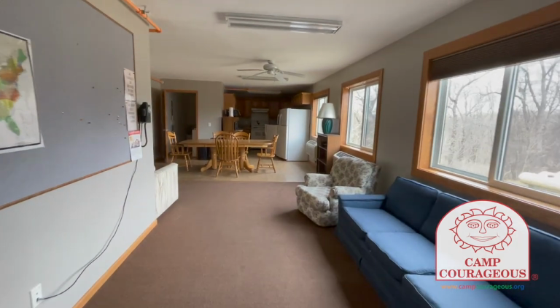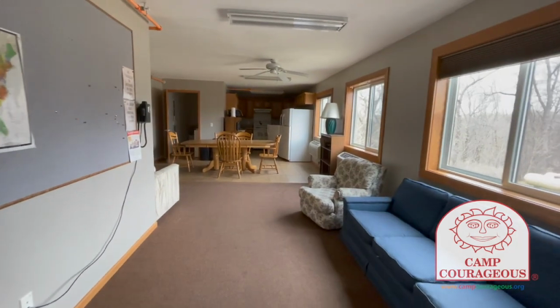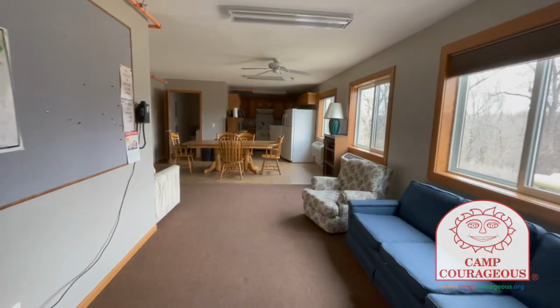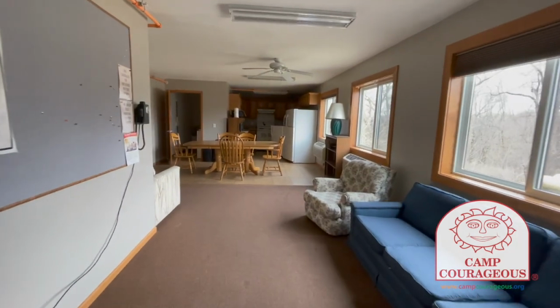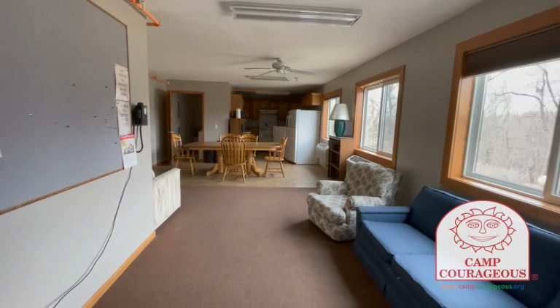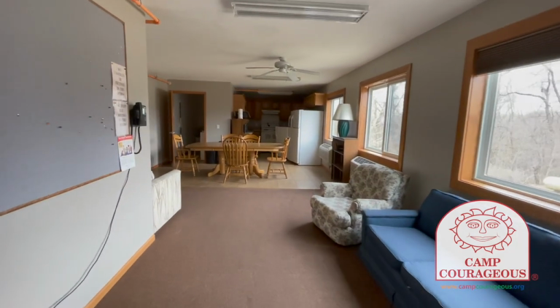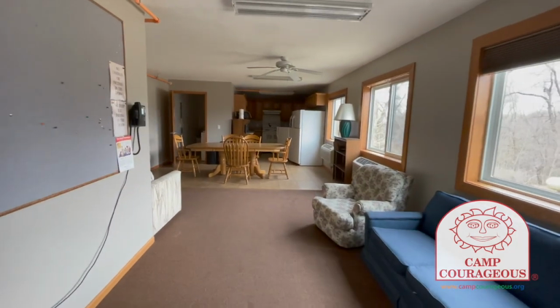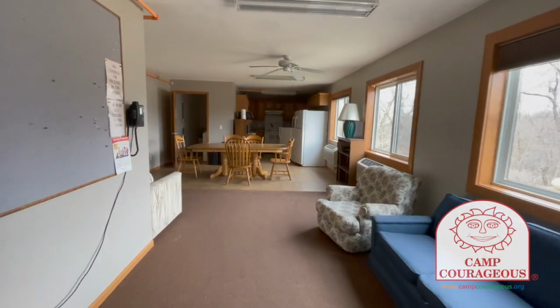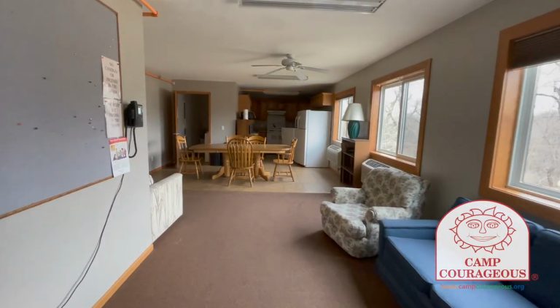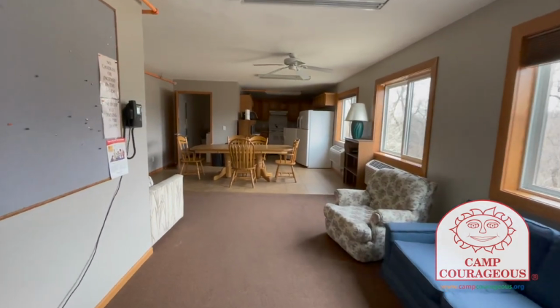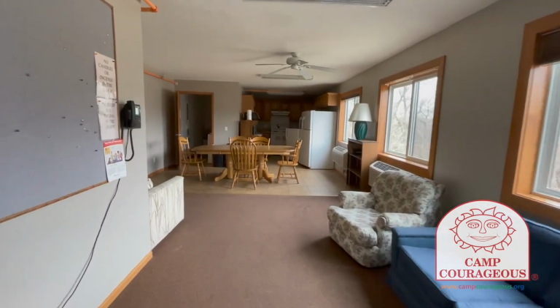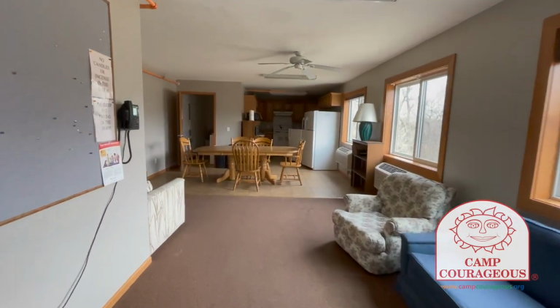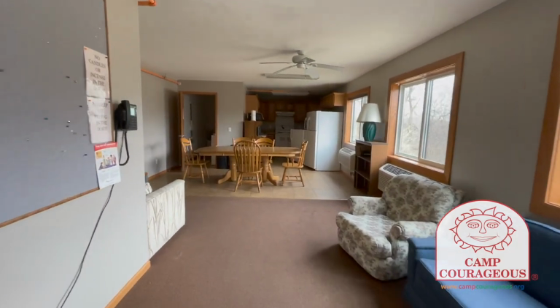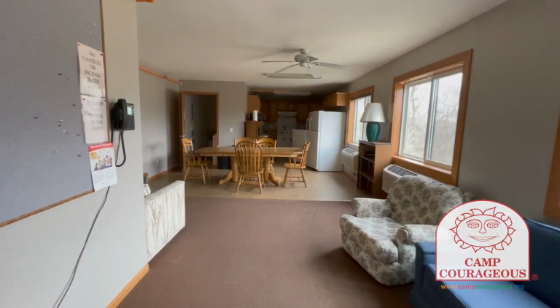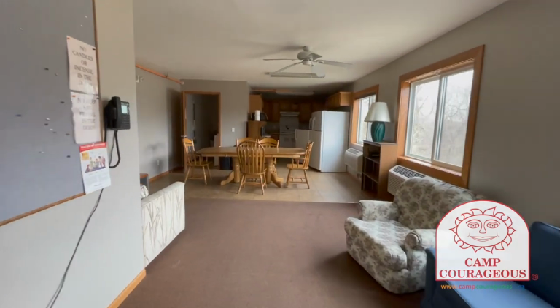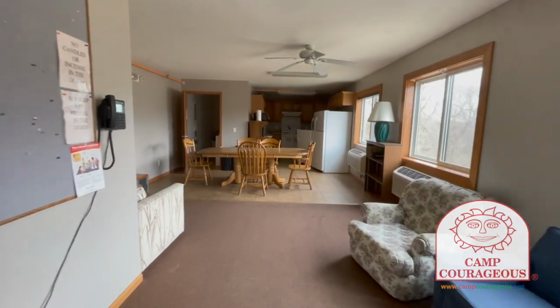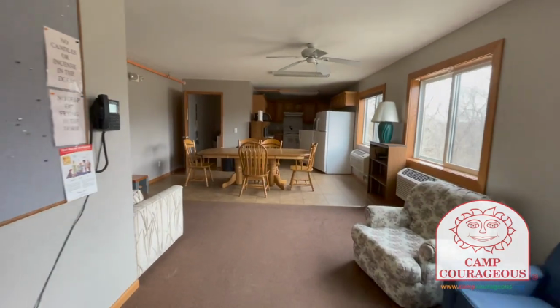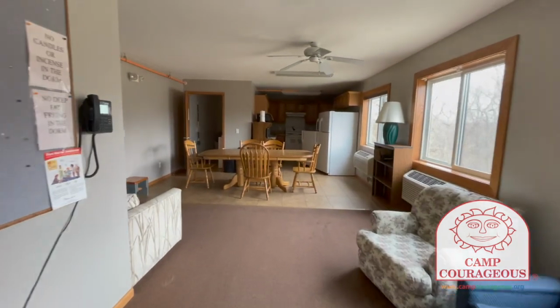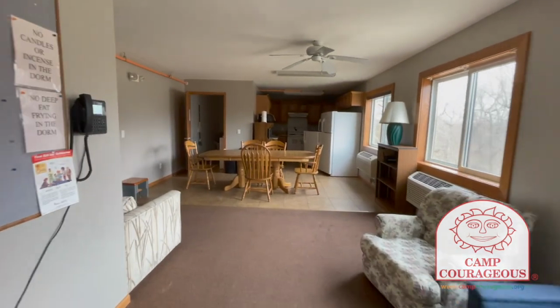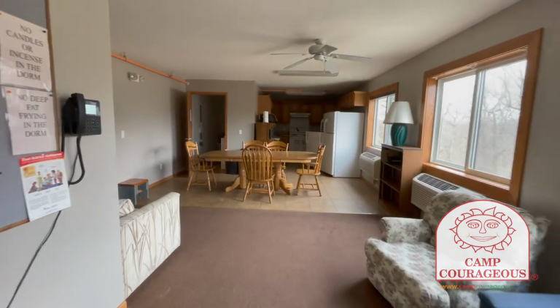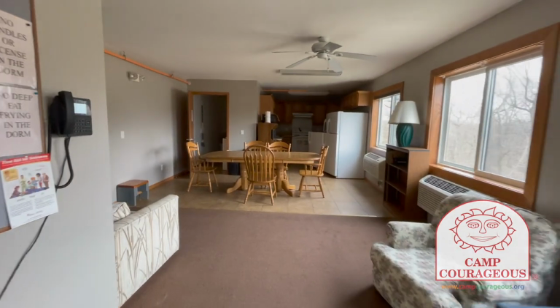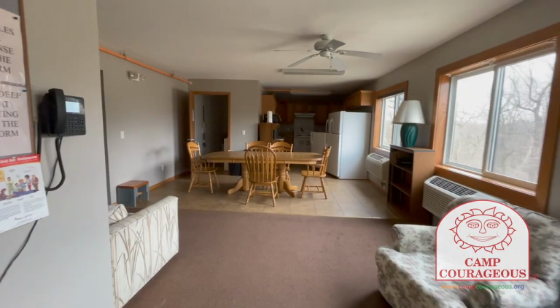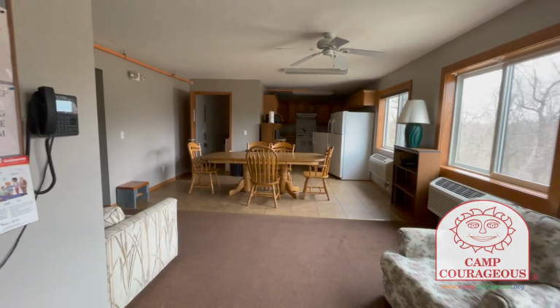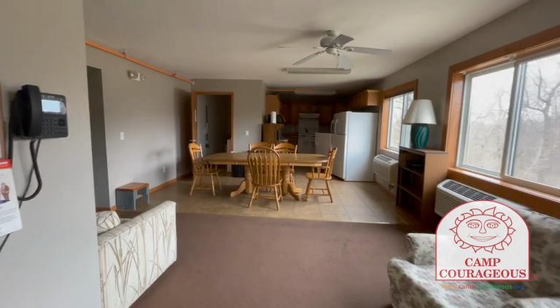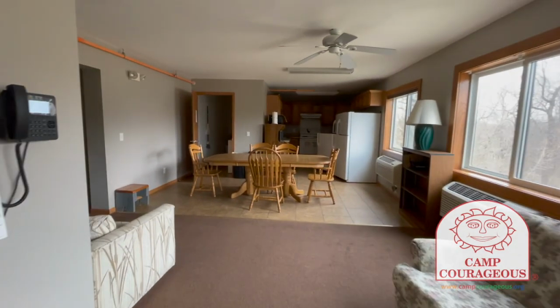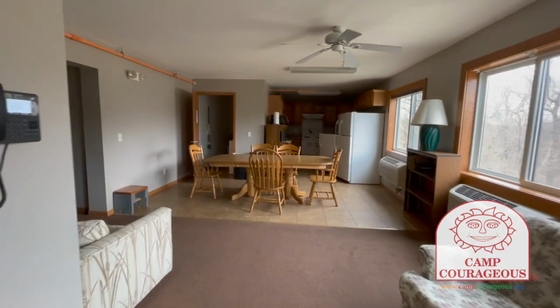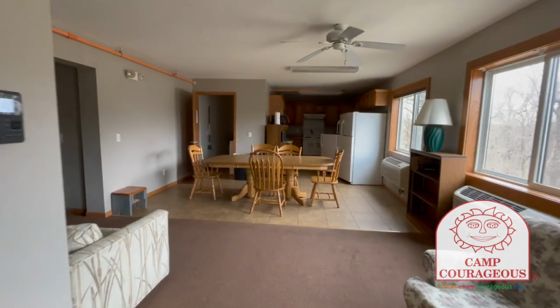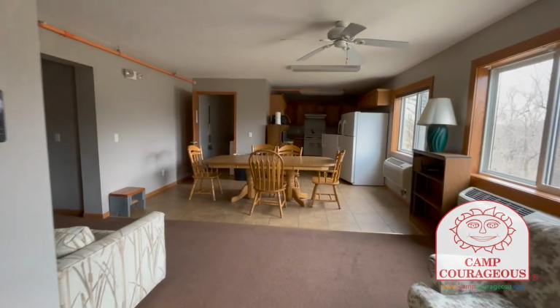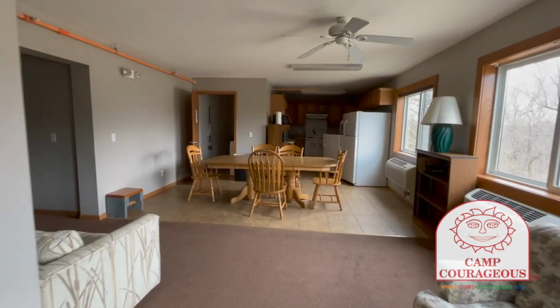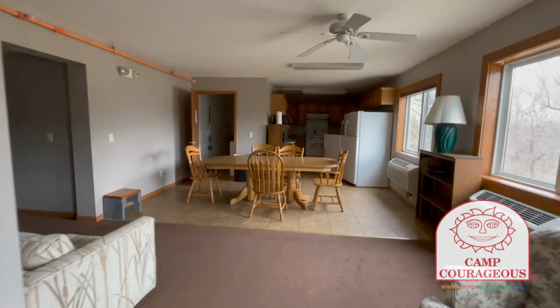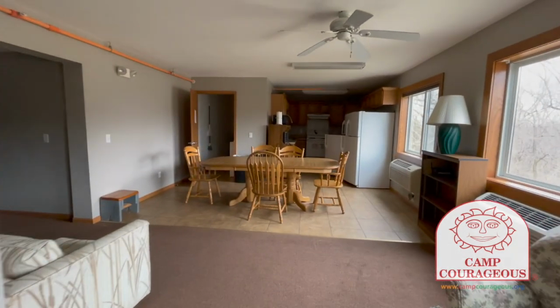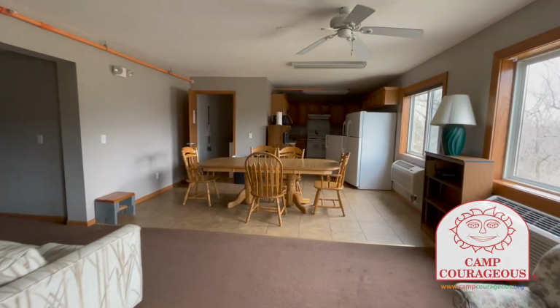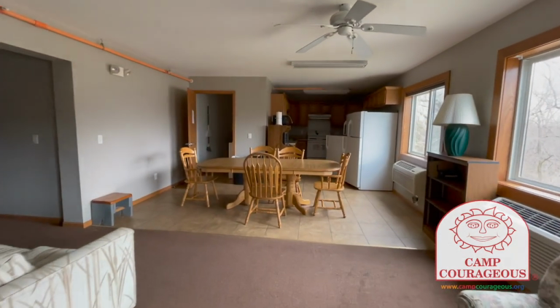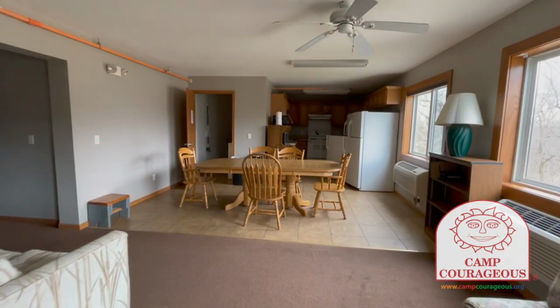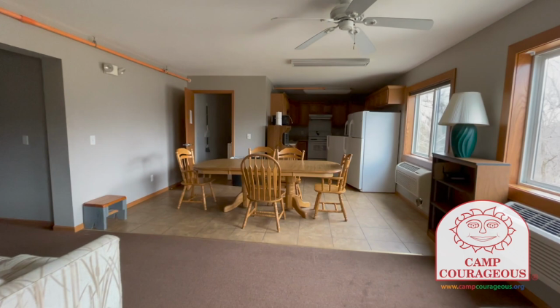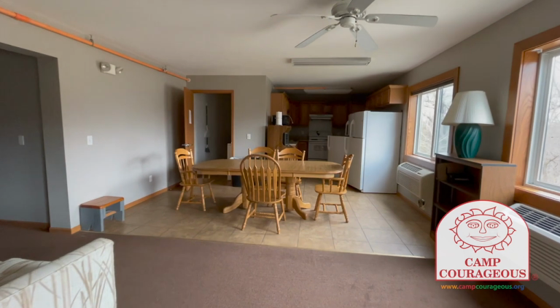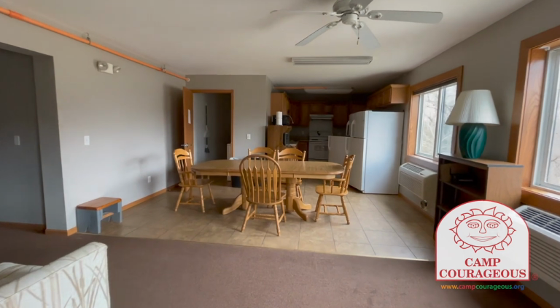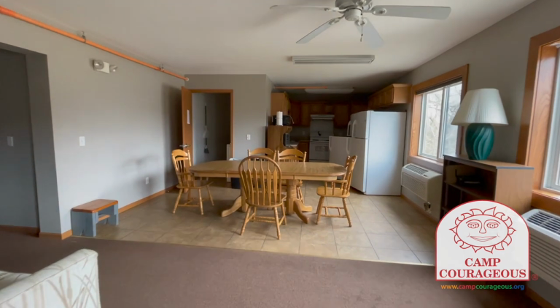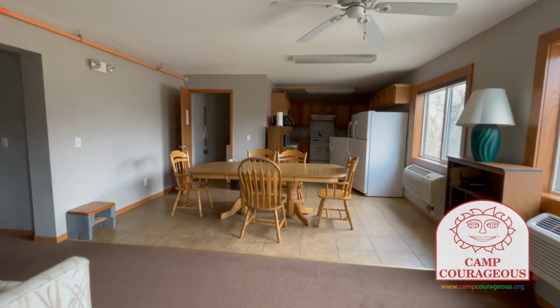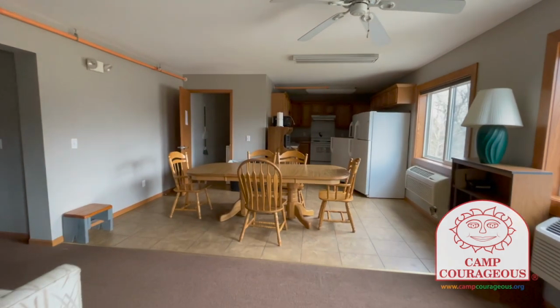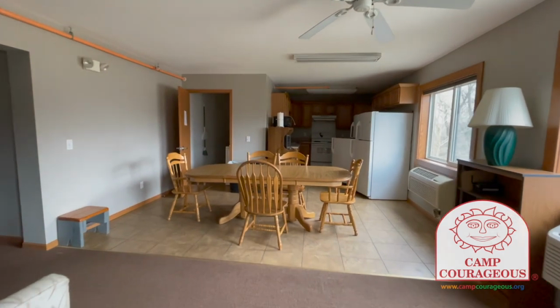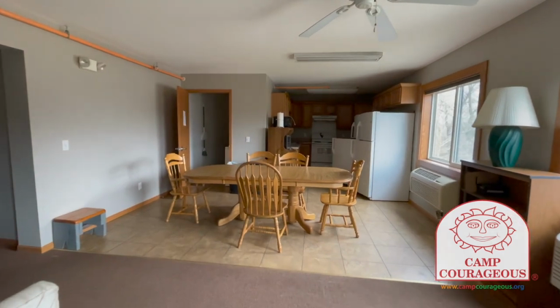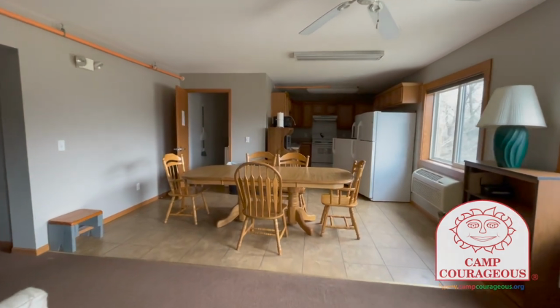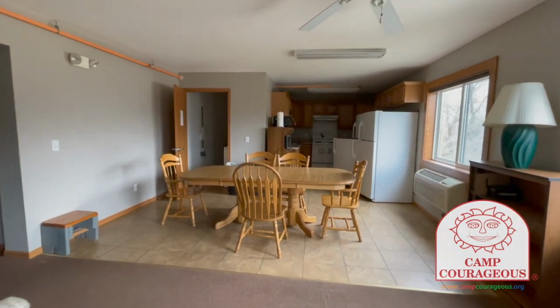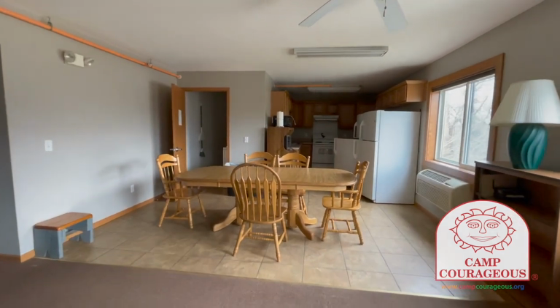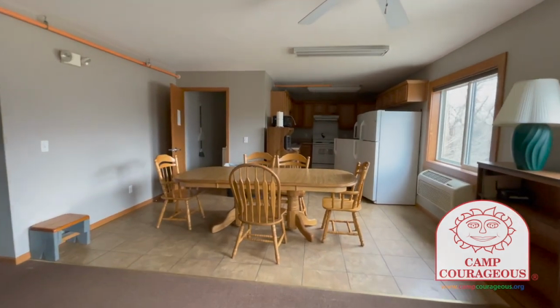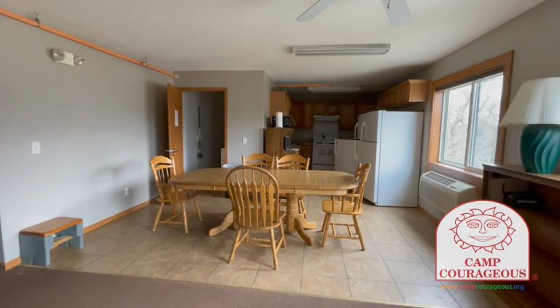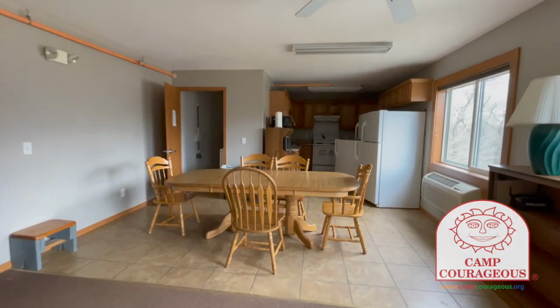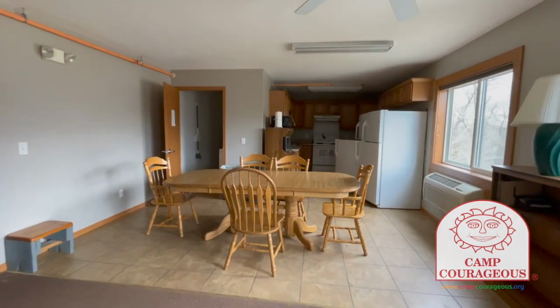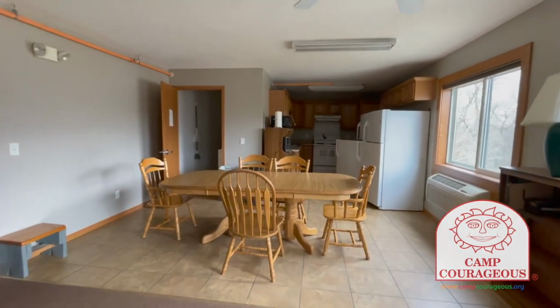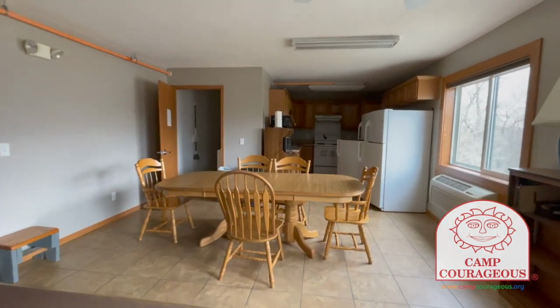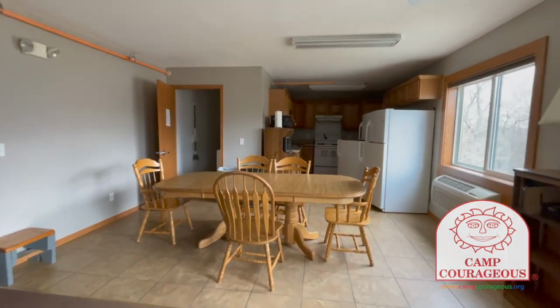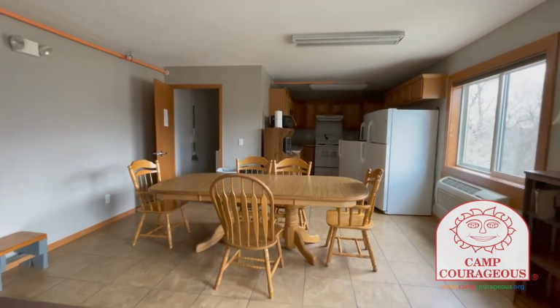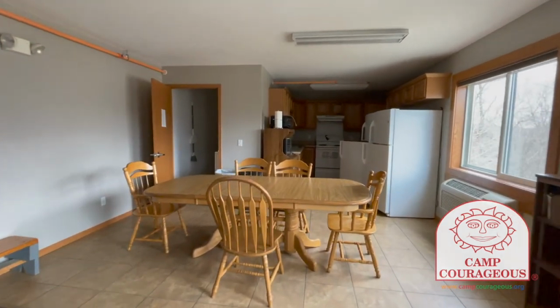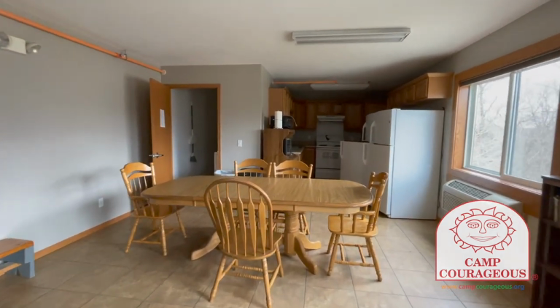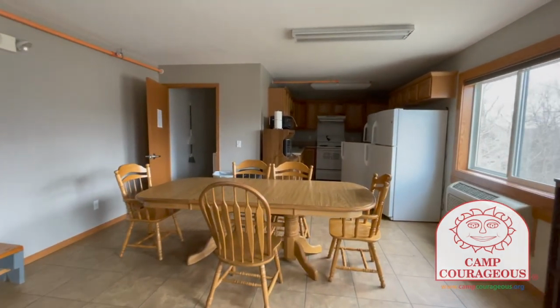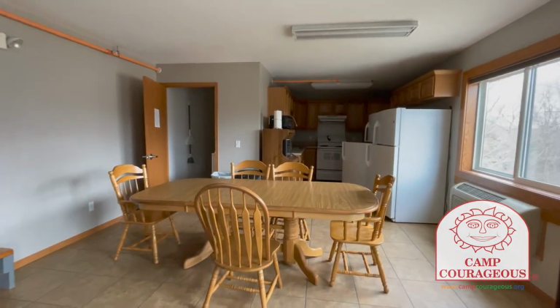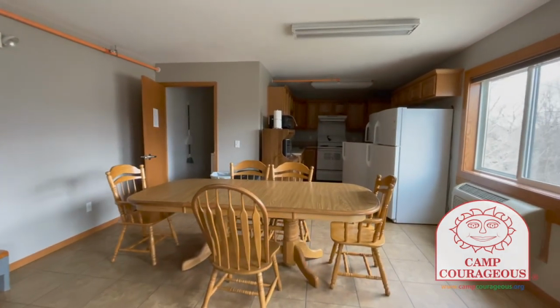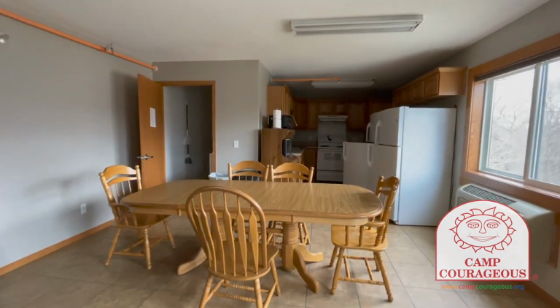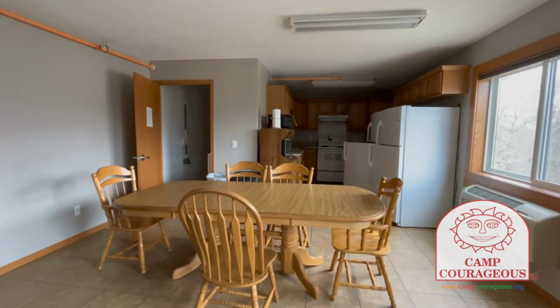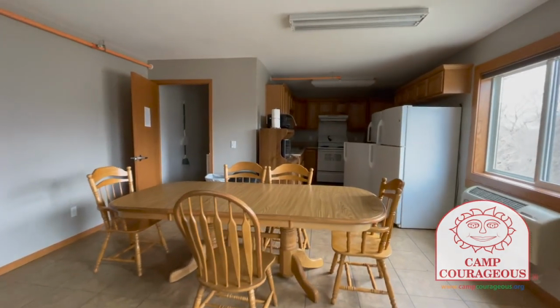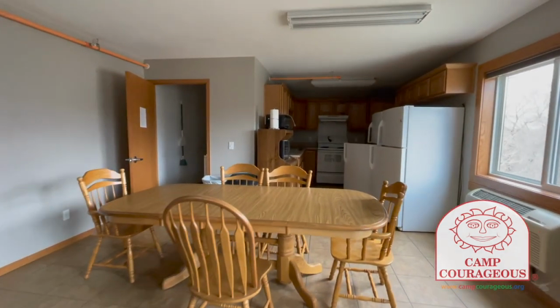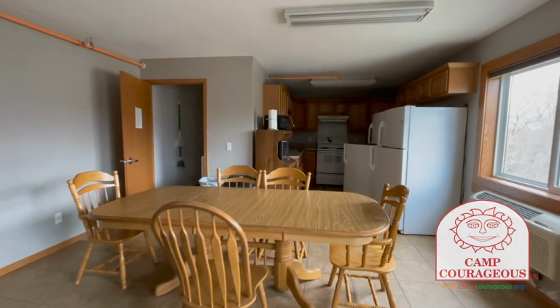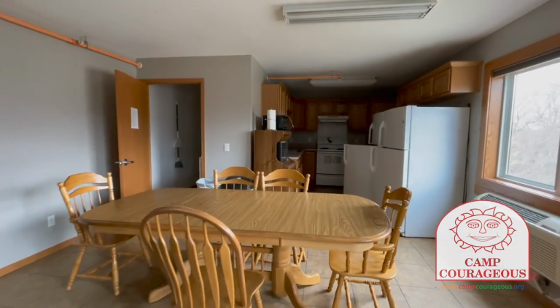Welcome to the upstairs of Beckwith. It has the same layout as downstairs, with ten more rooms on the top floor.